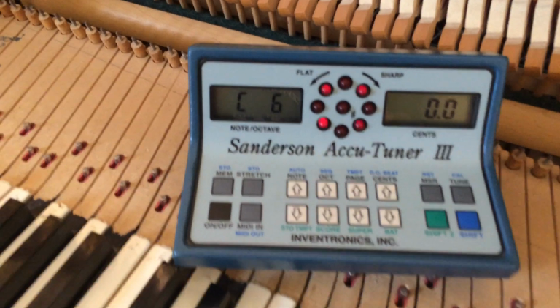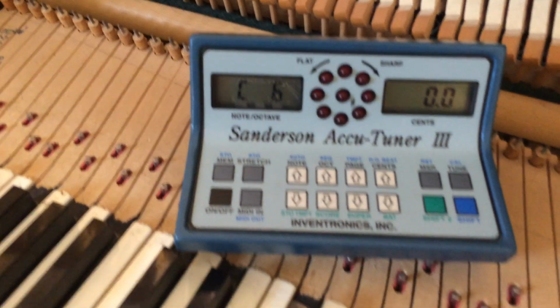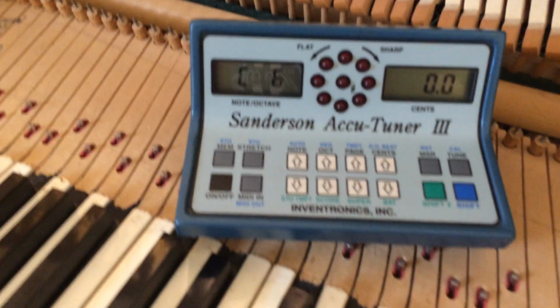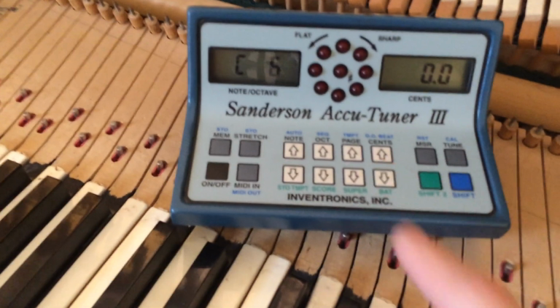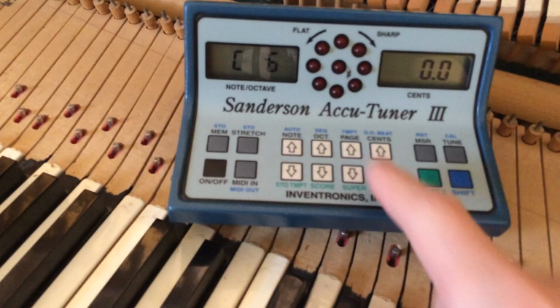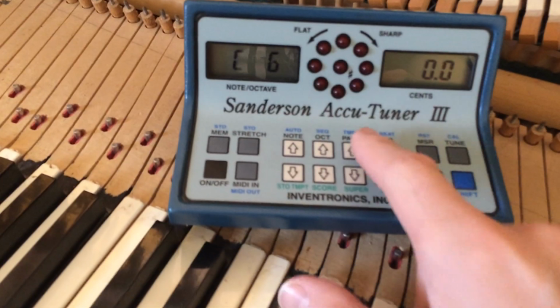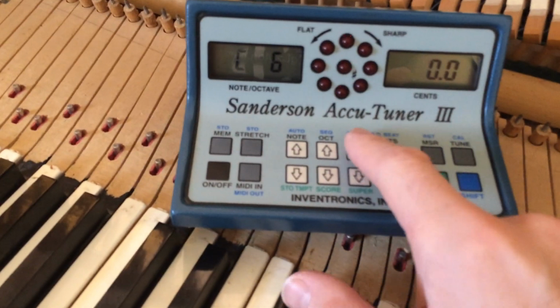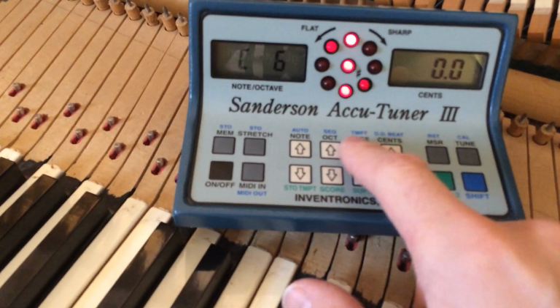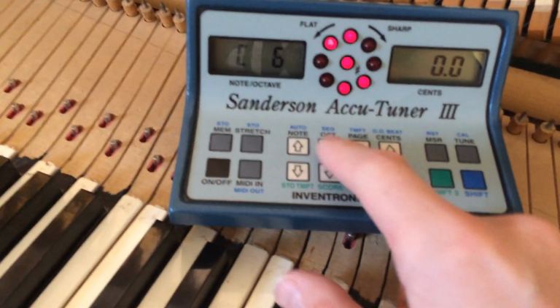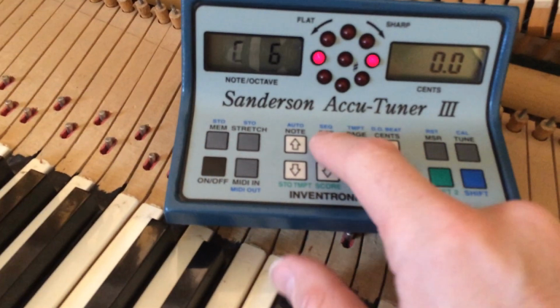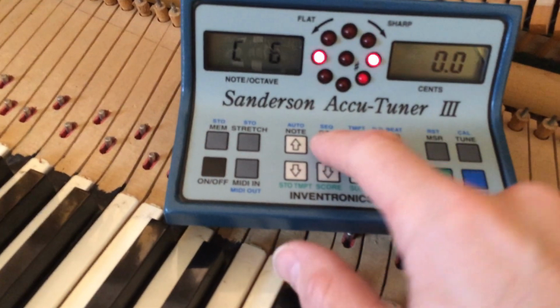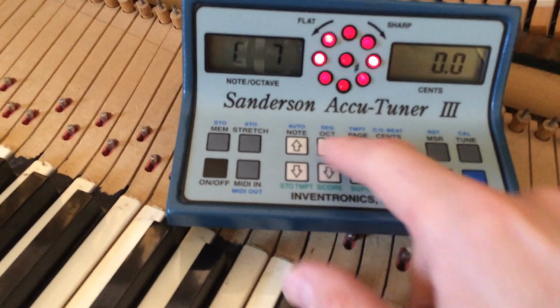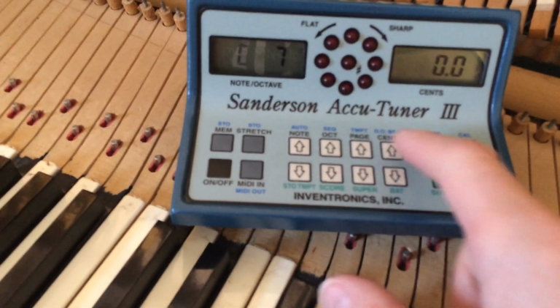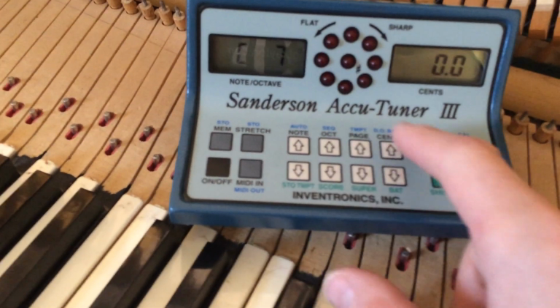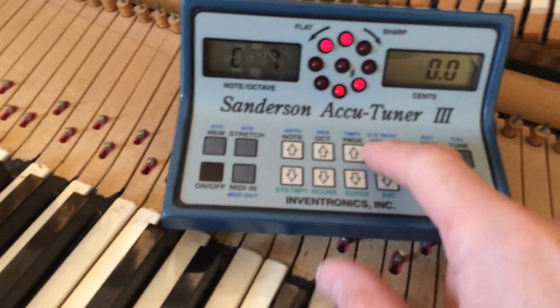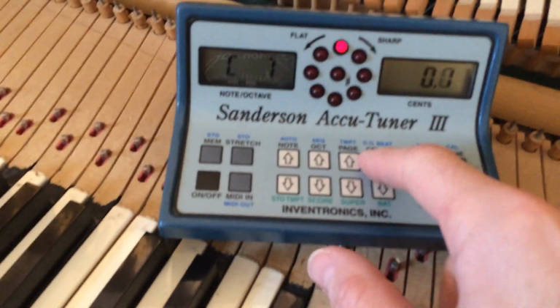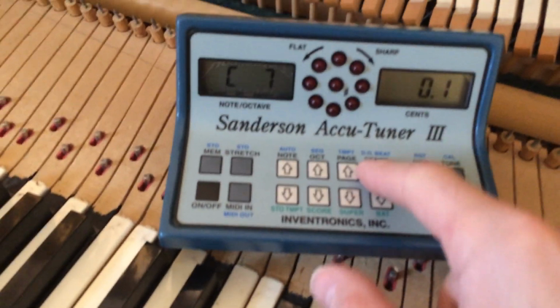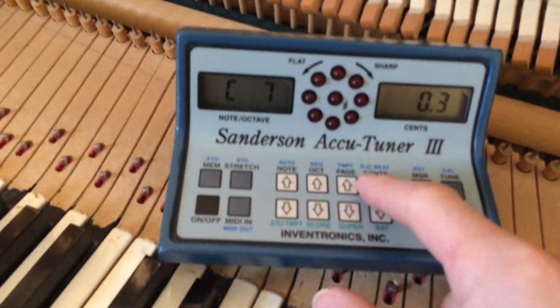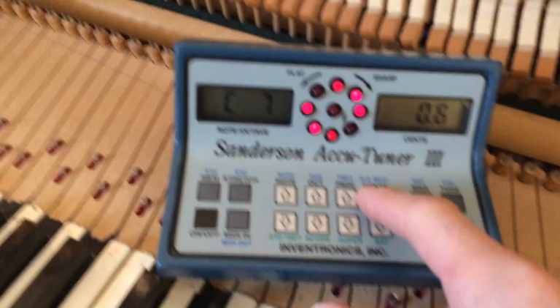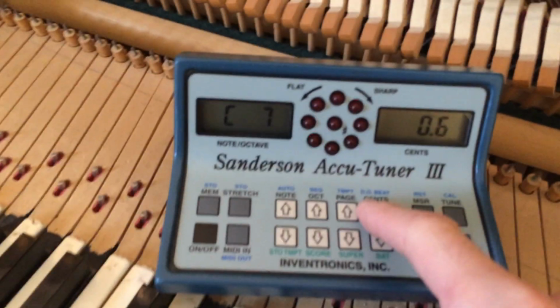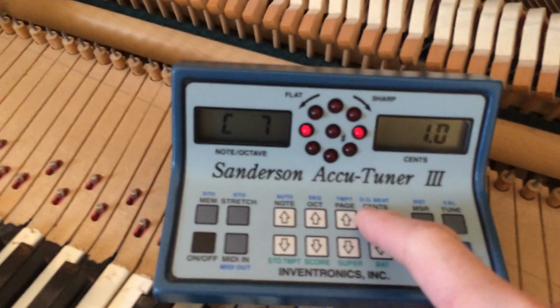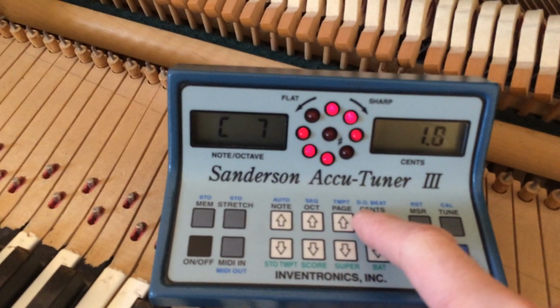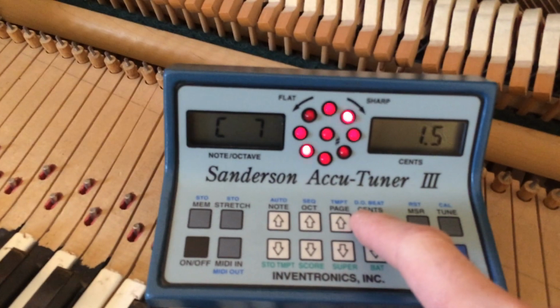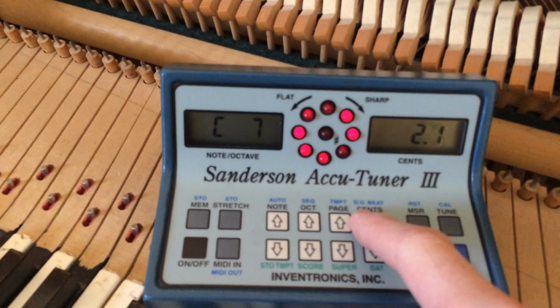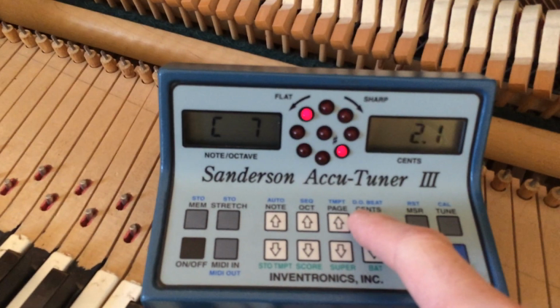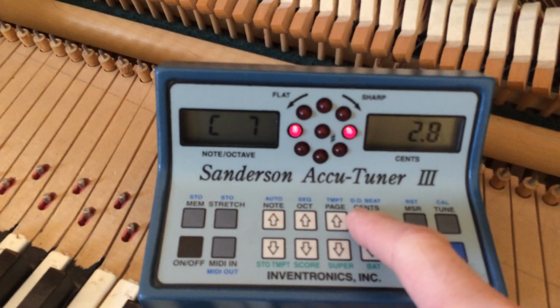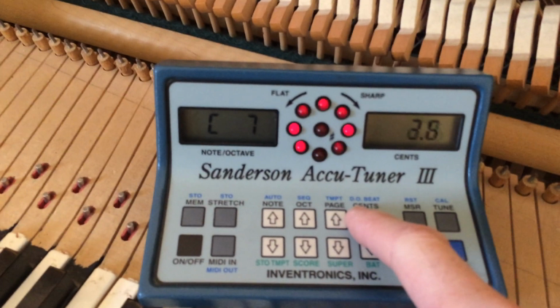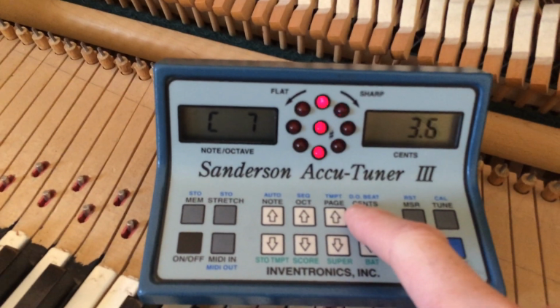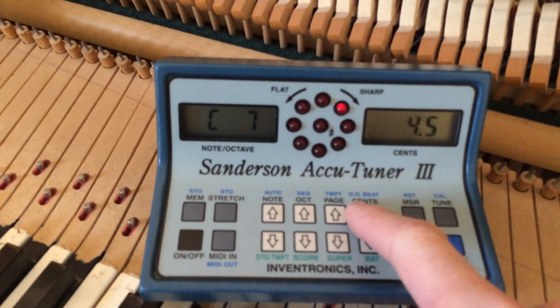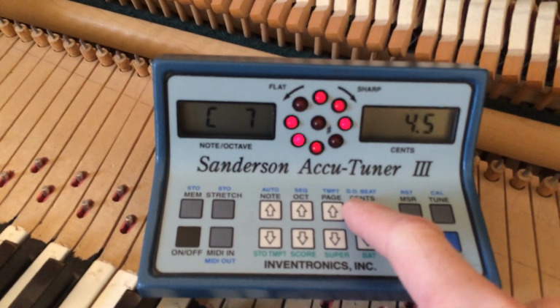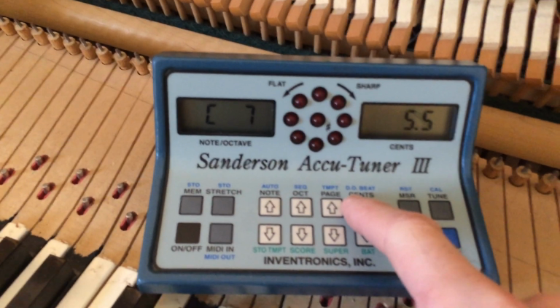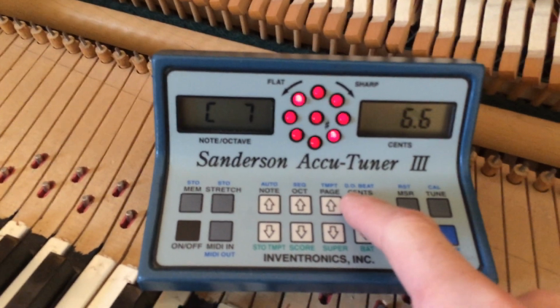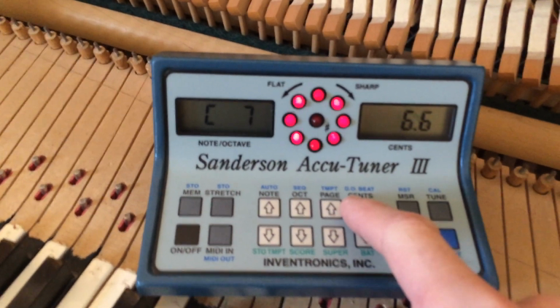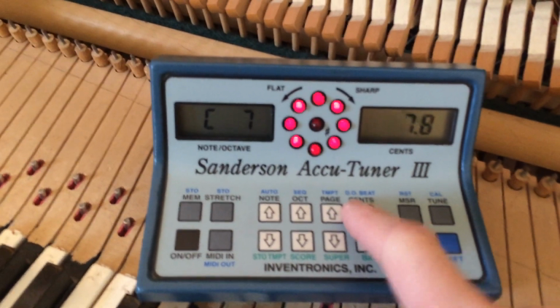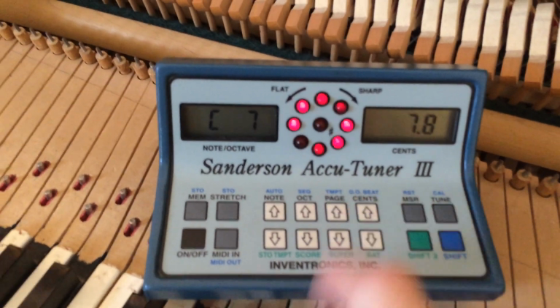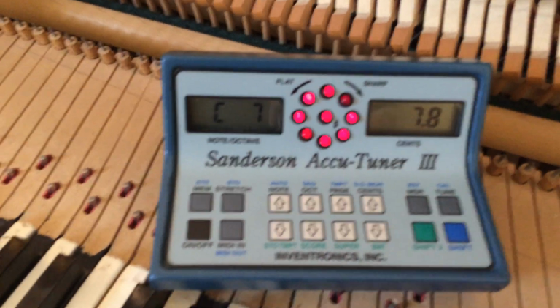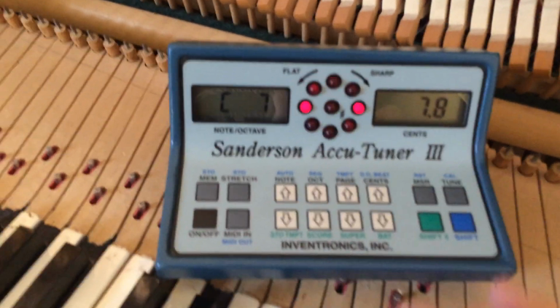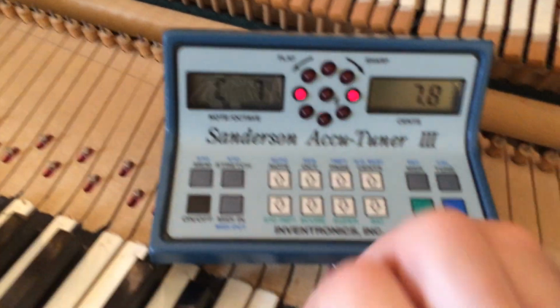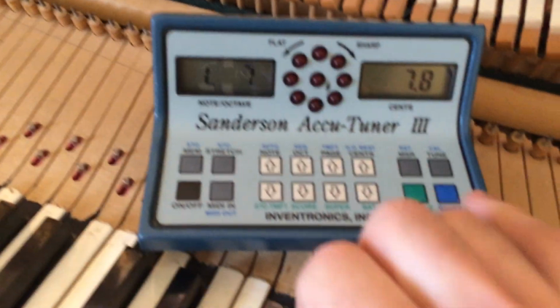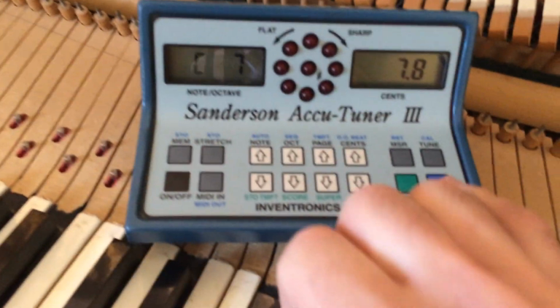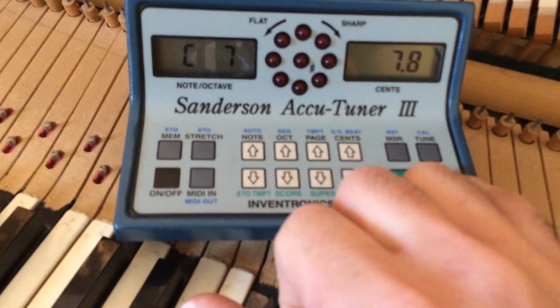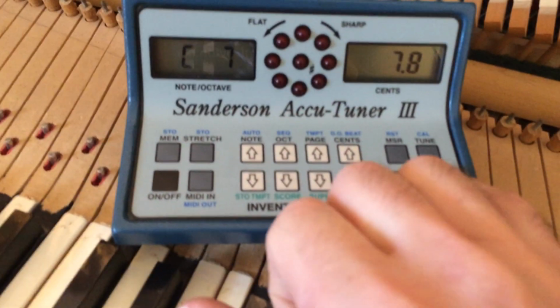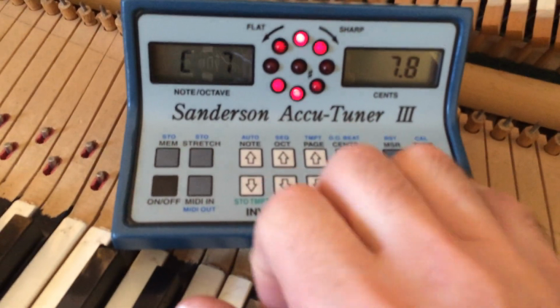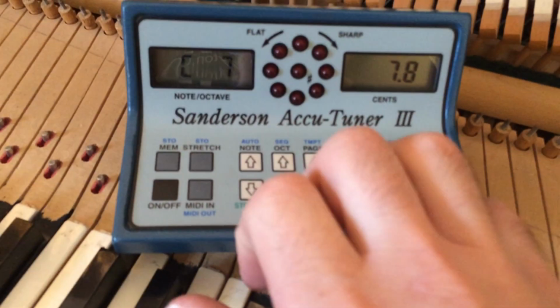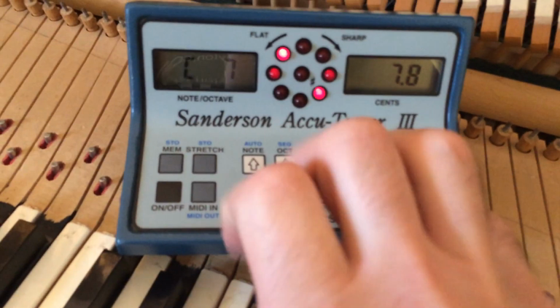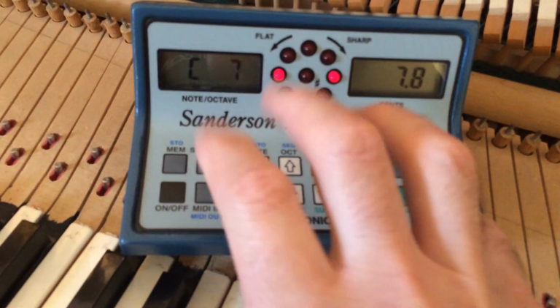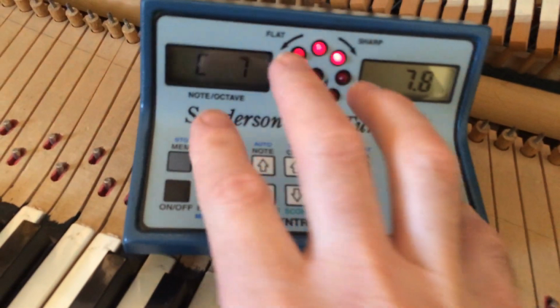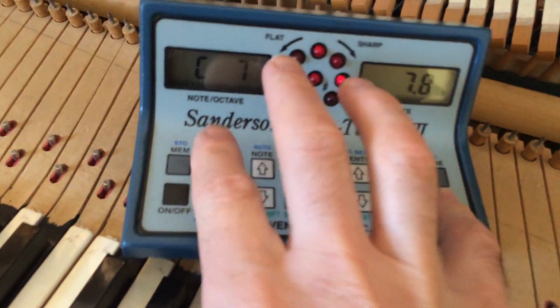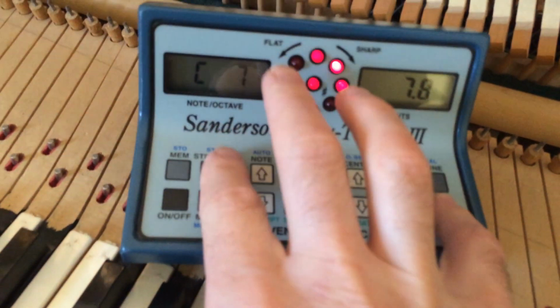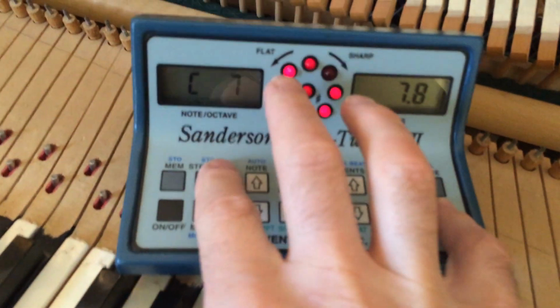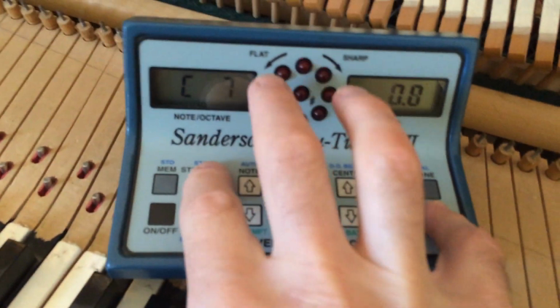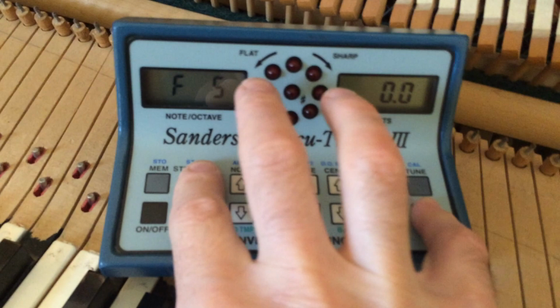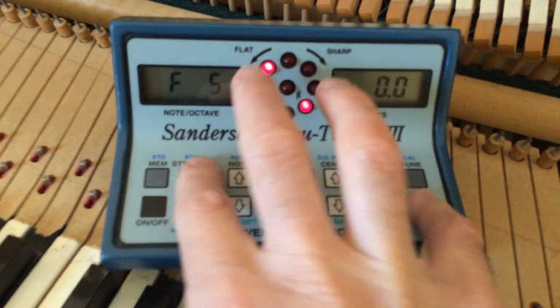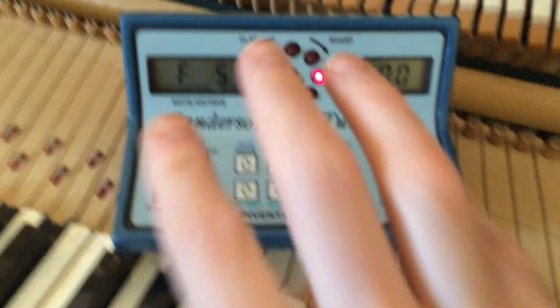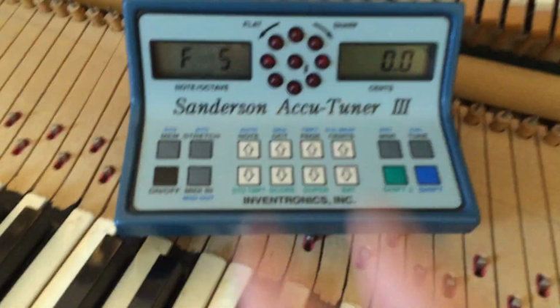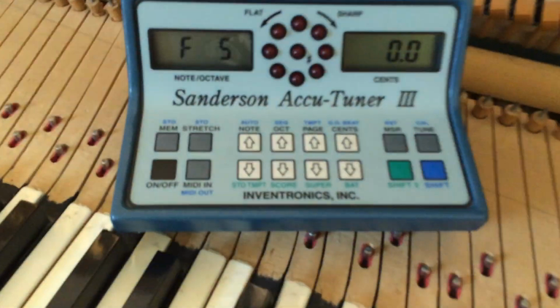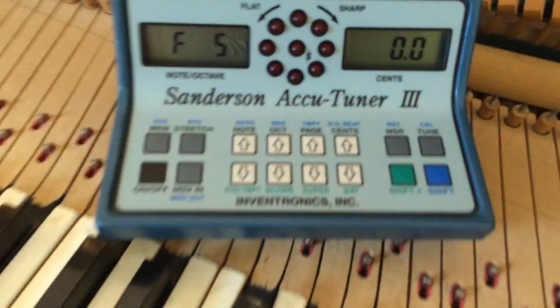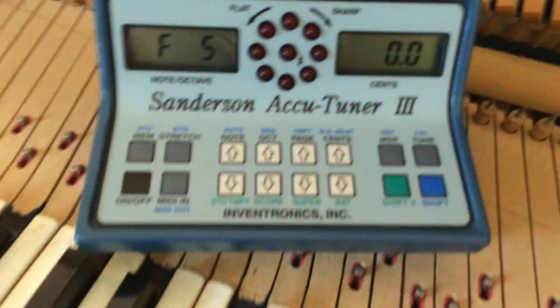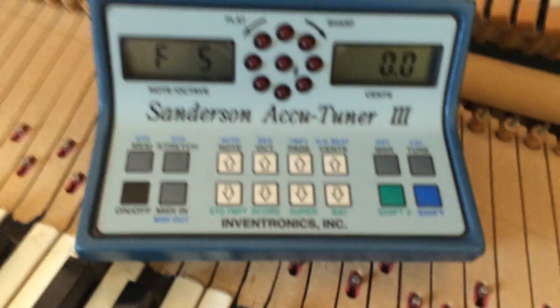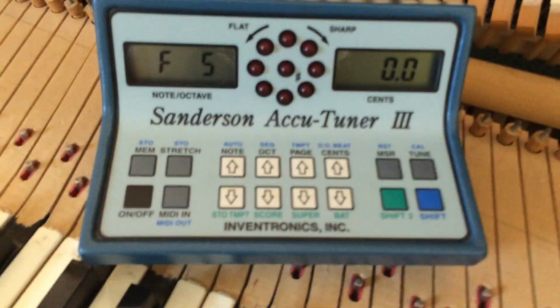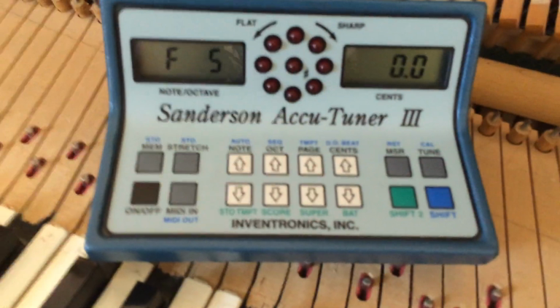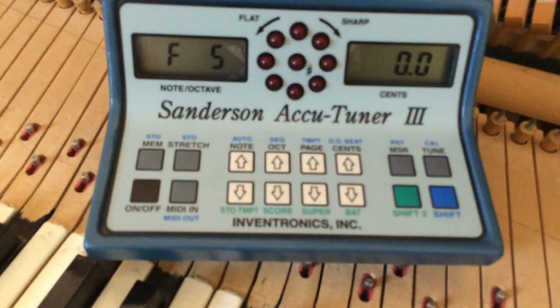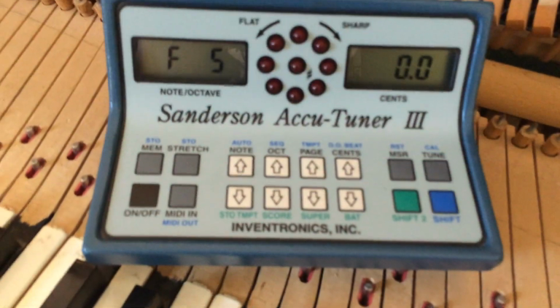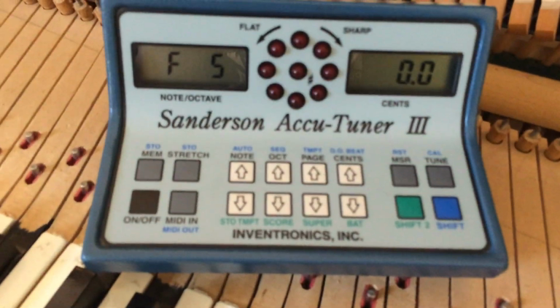It goes up to C. Go up to C7, find your number, shift, stow stretch. Okay.